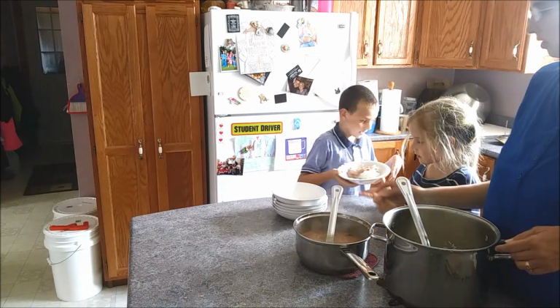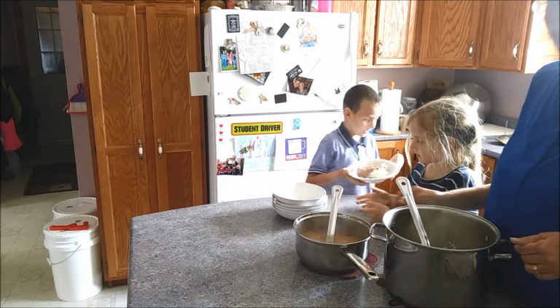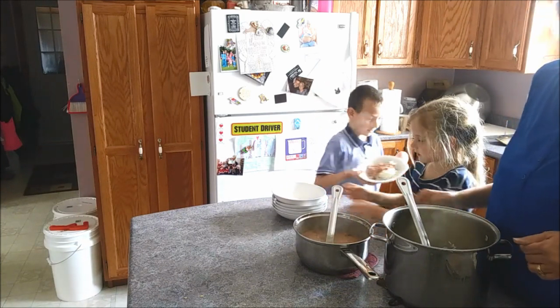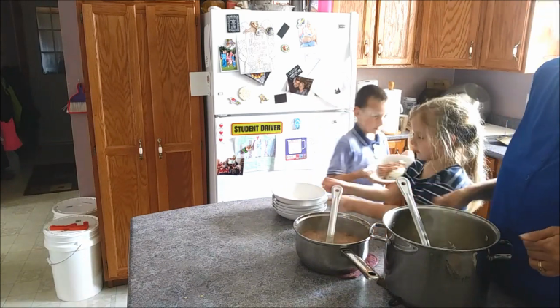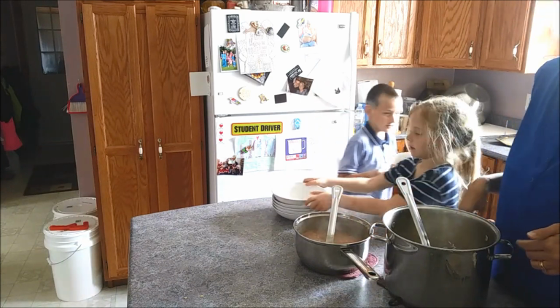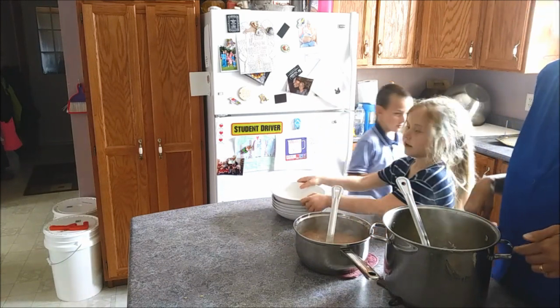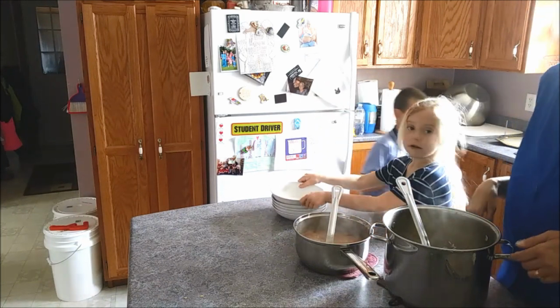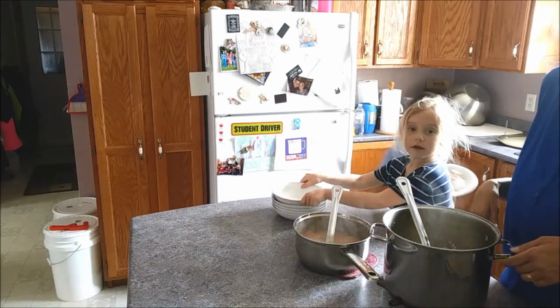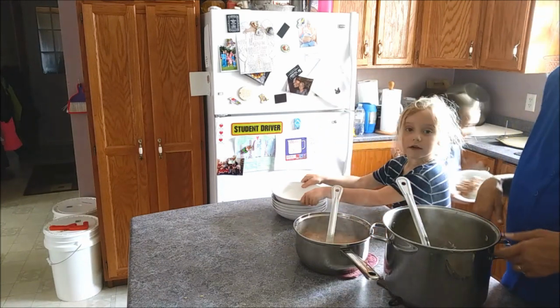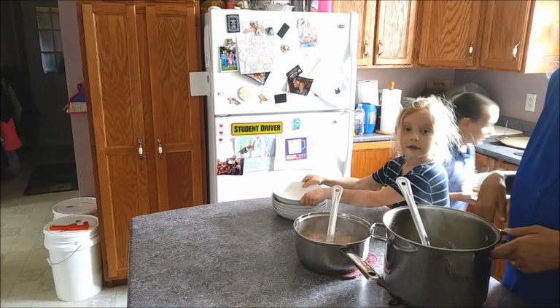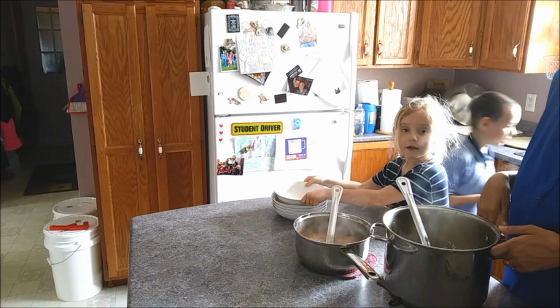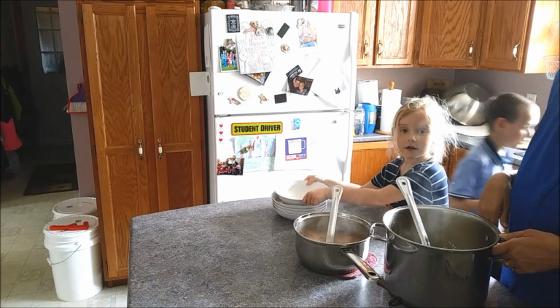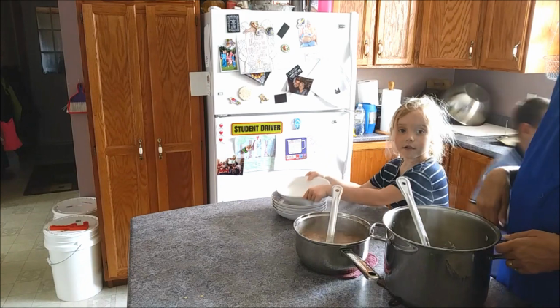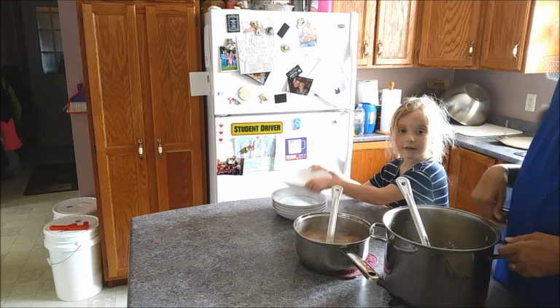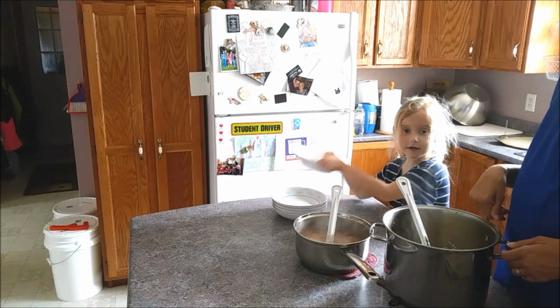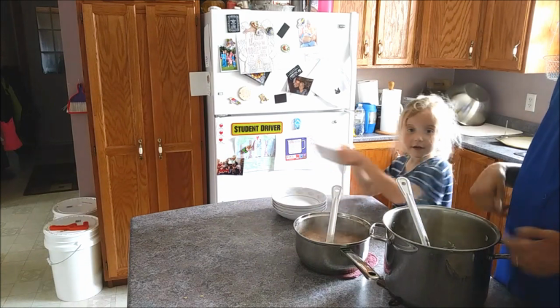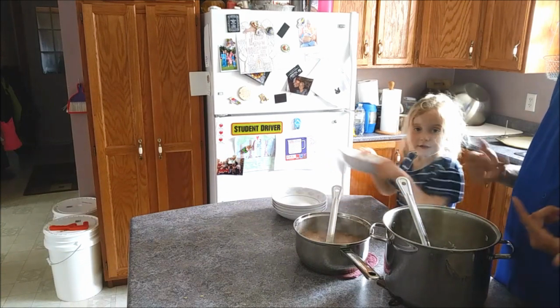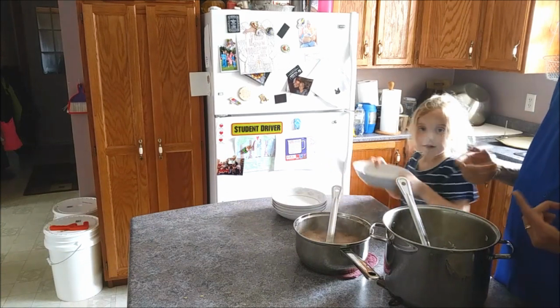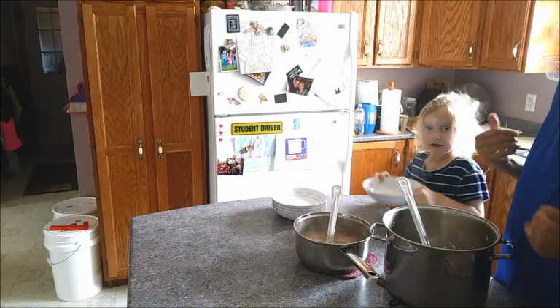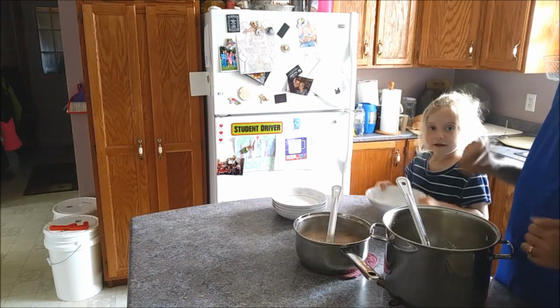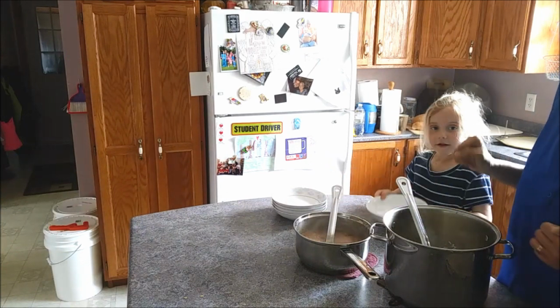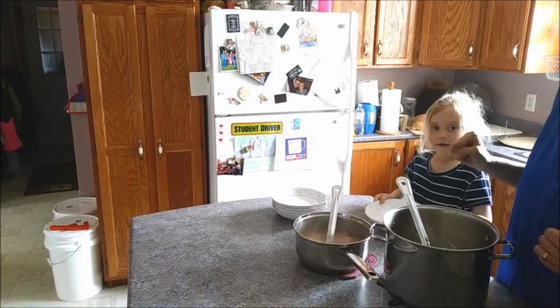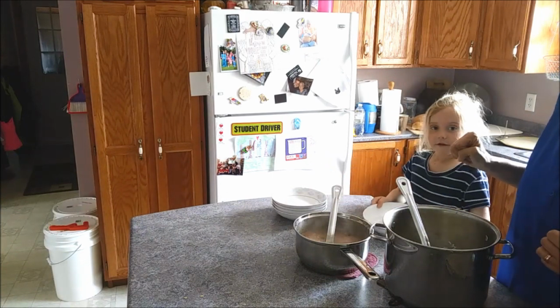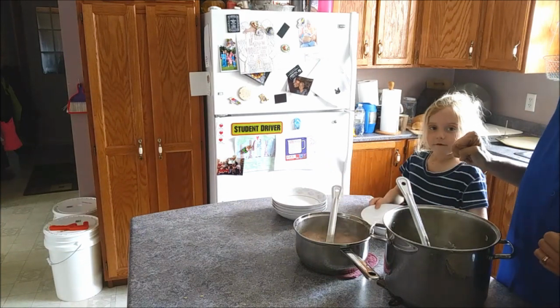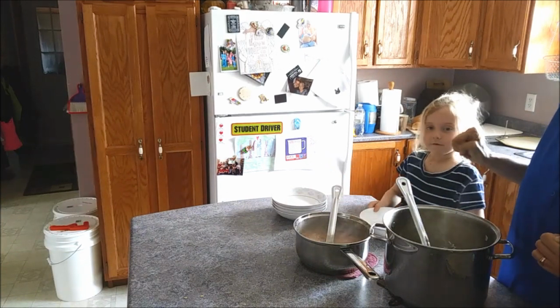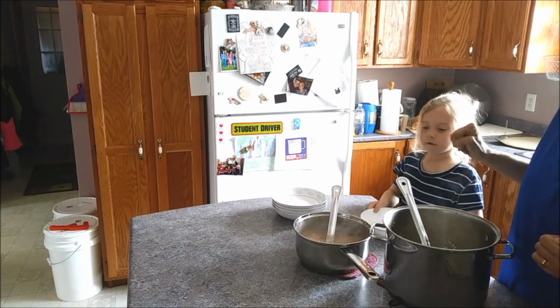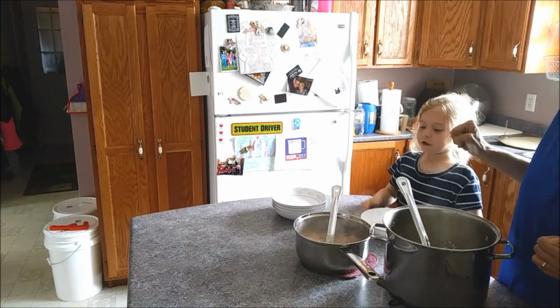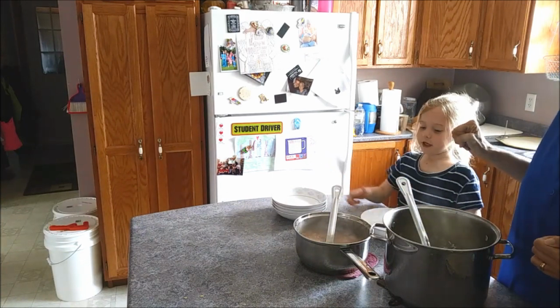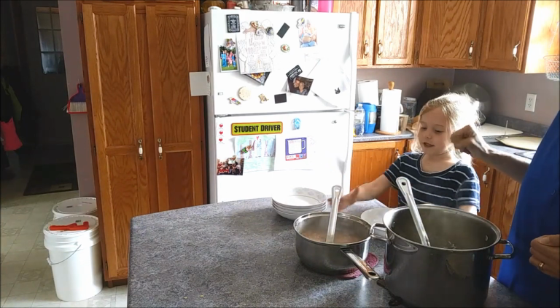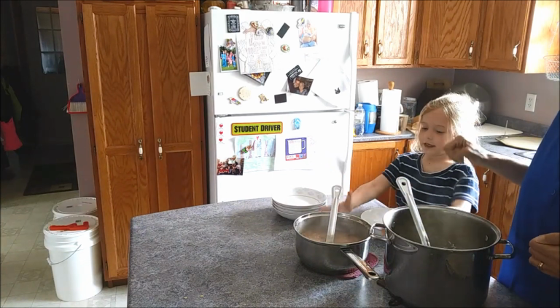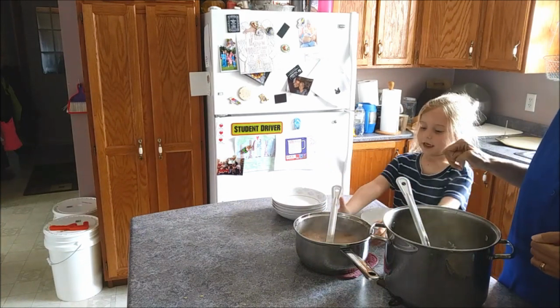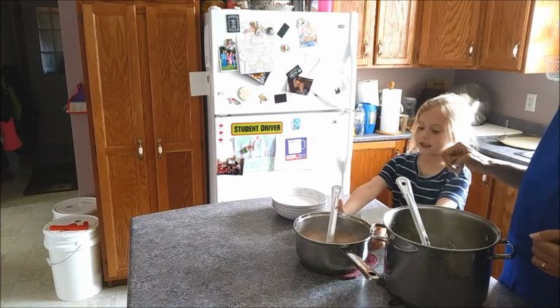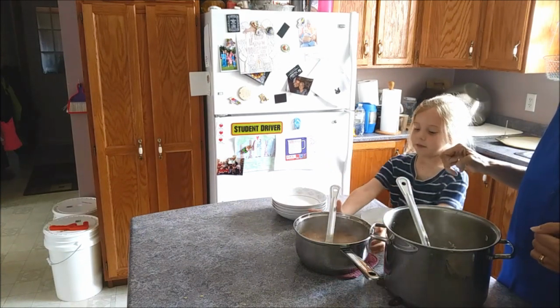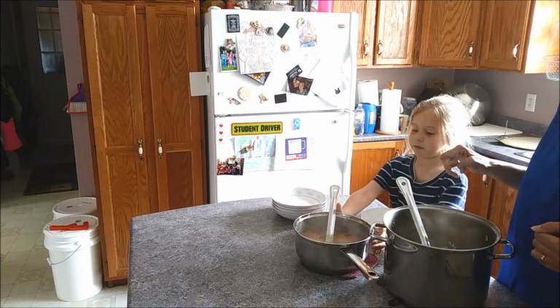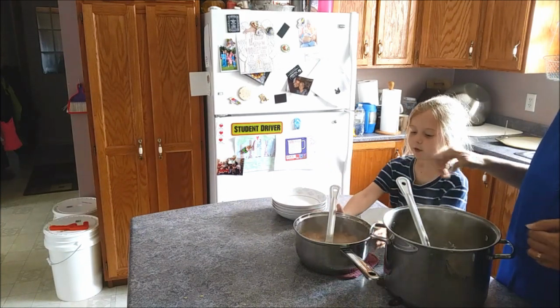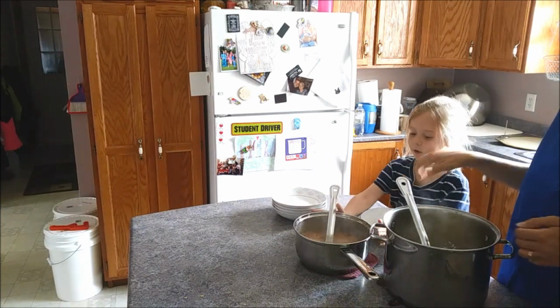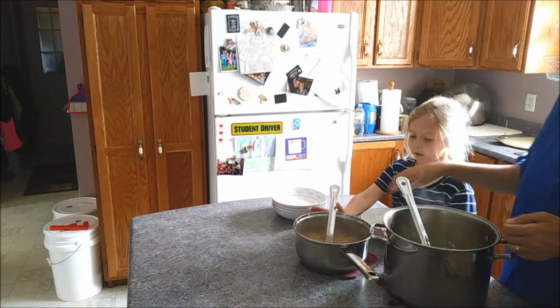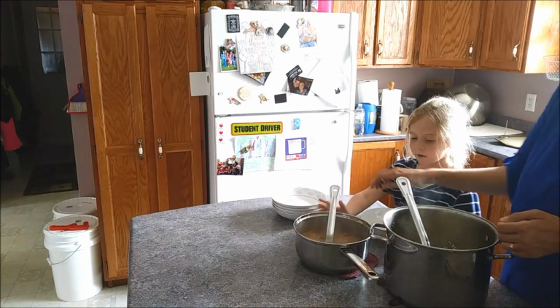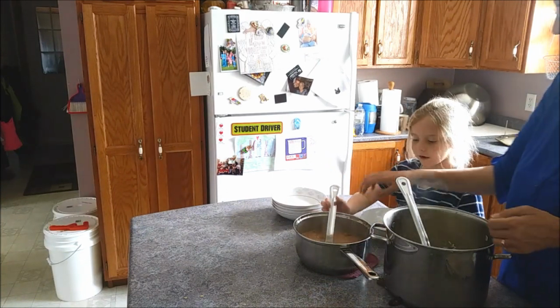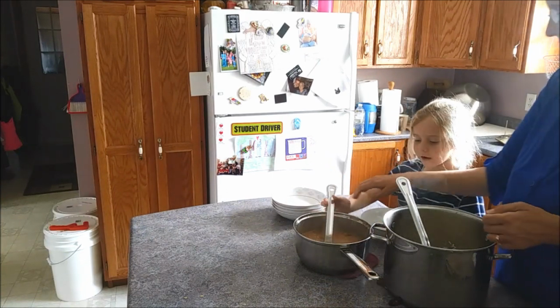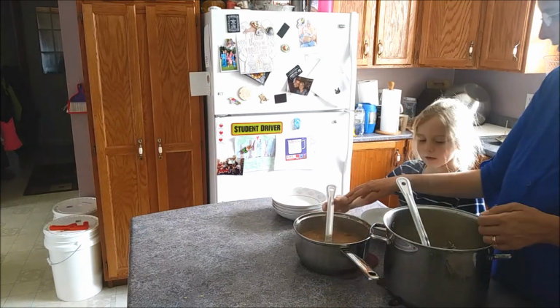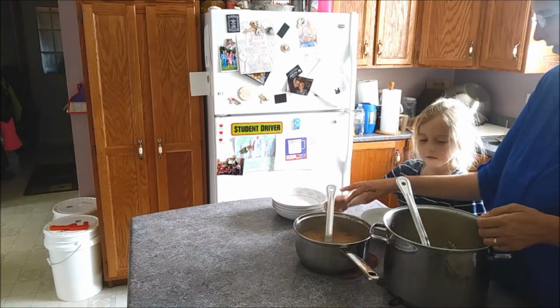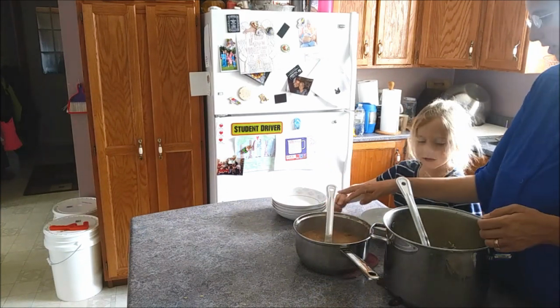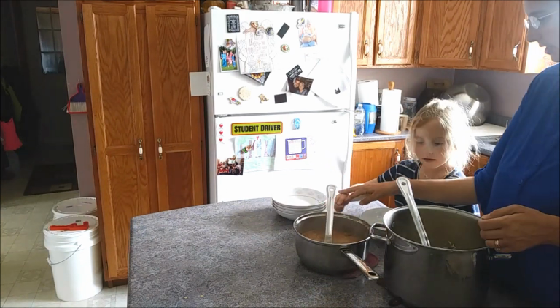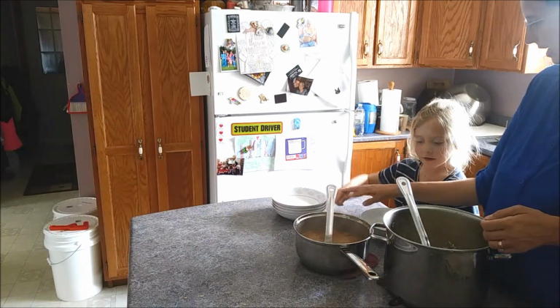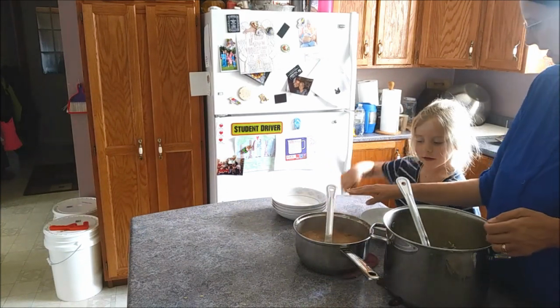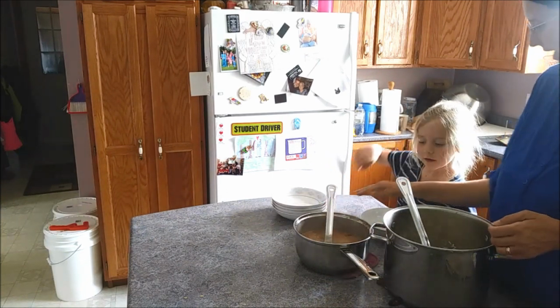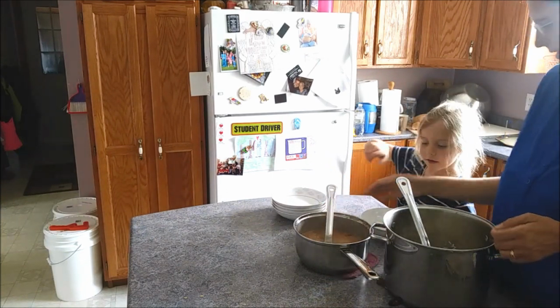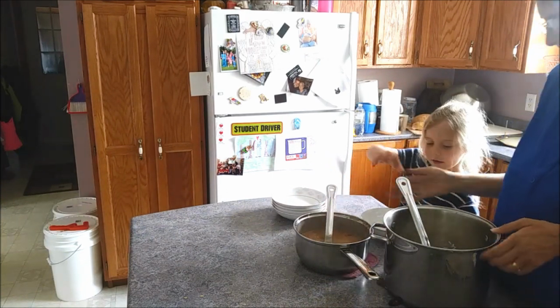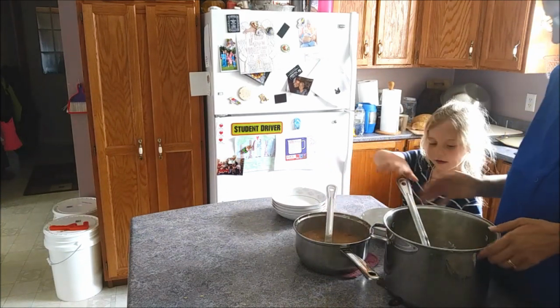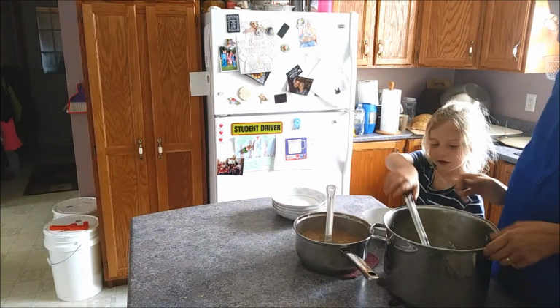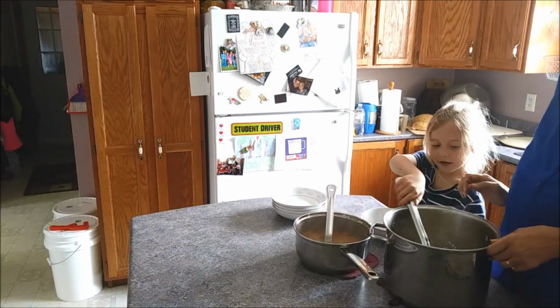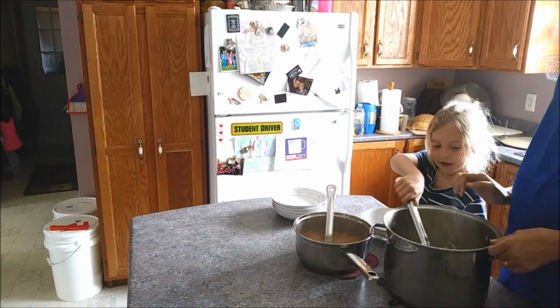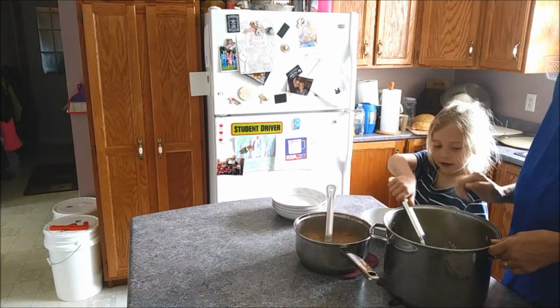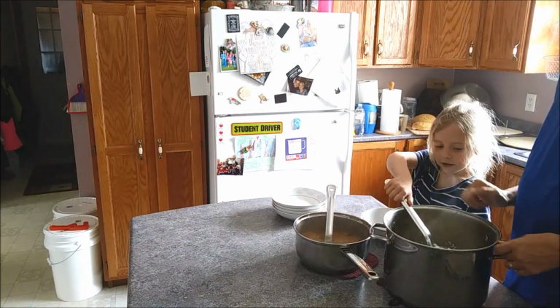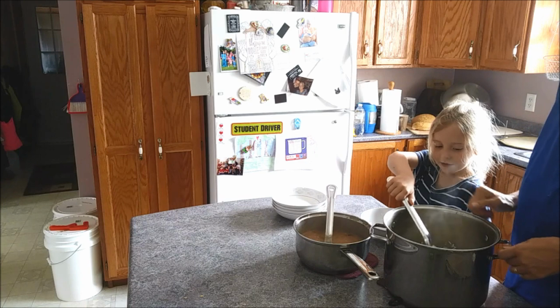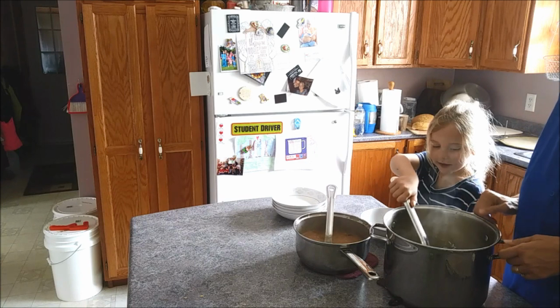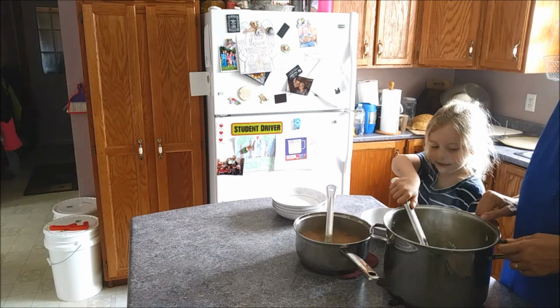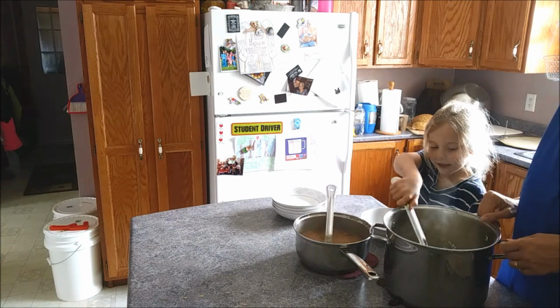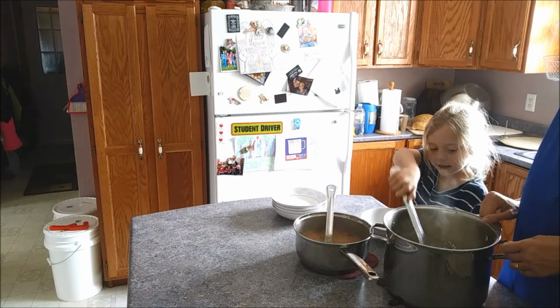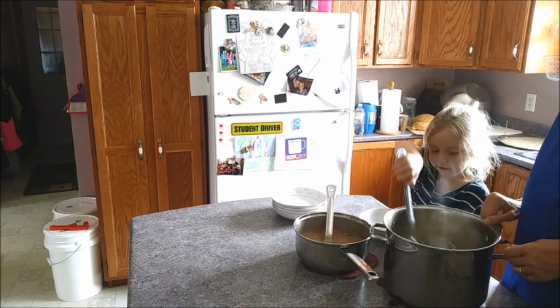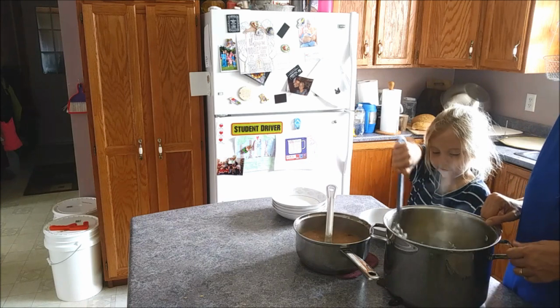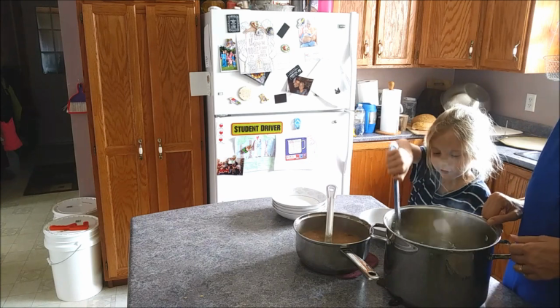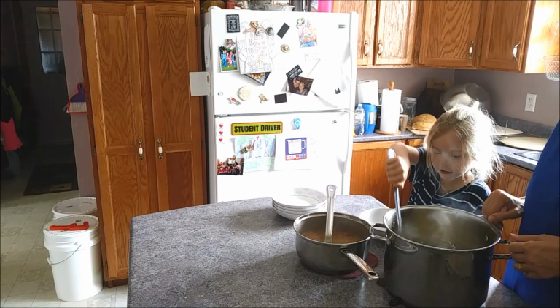We're going to serve everyone lunch. It takes a little longer when you have little ones in the kitchen with you, but they're excited to help.